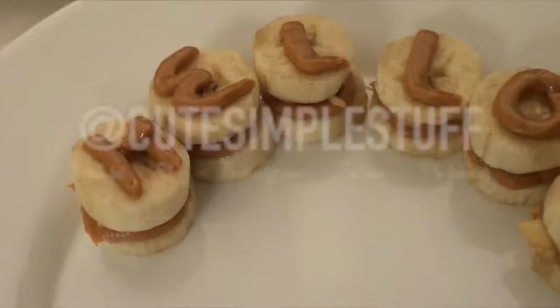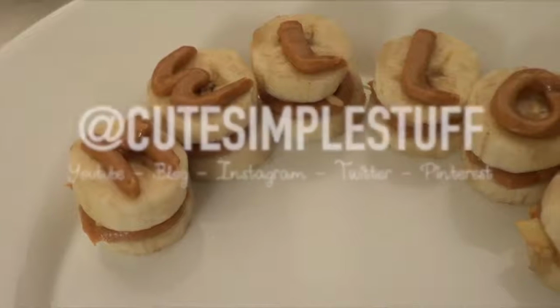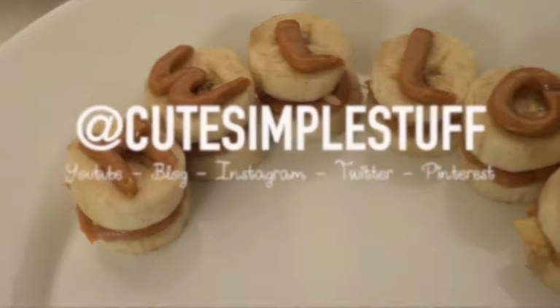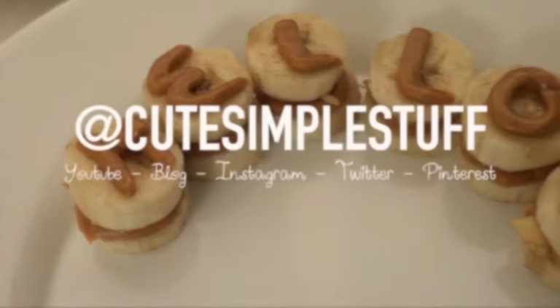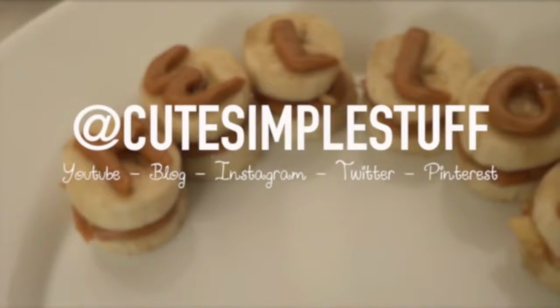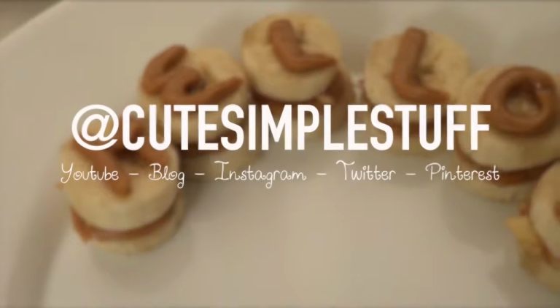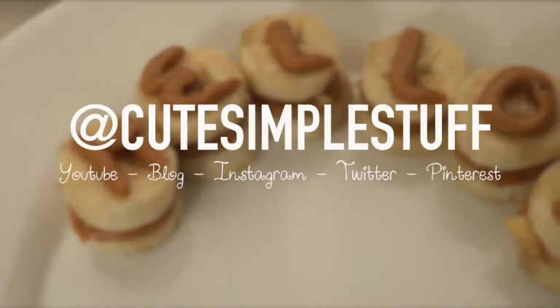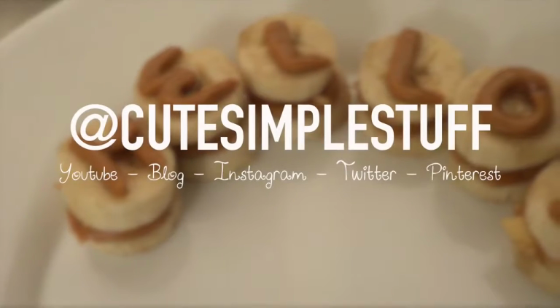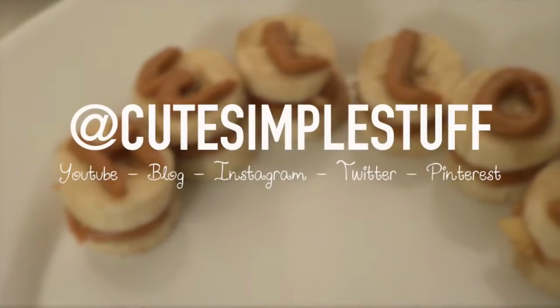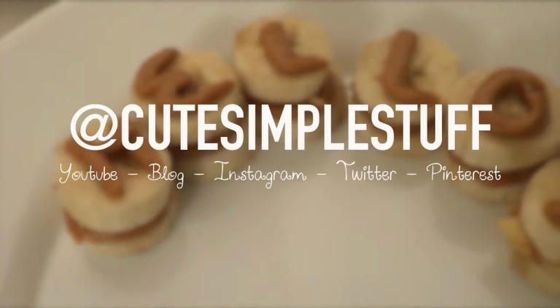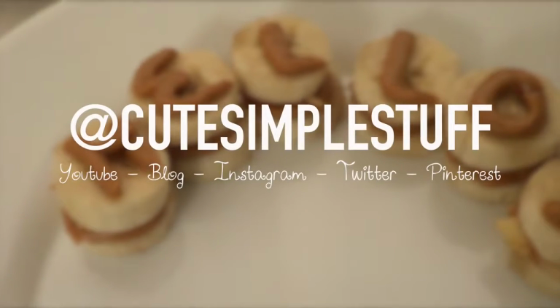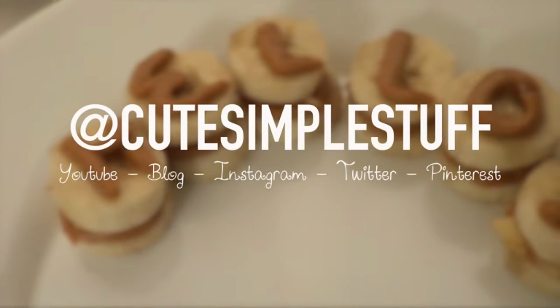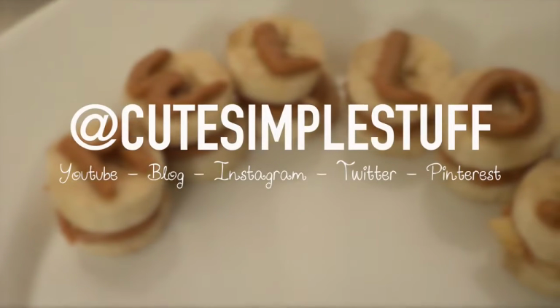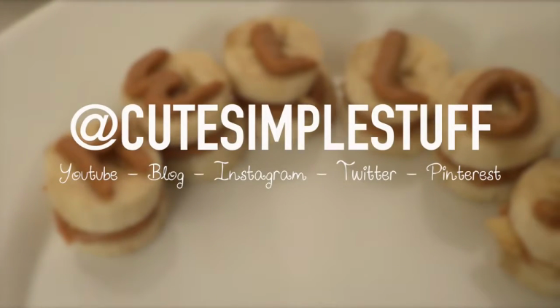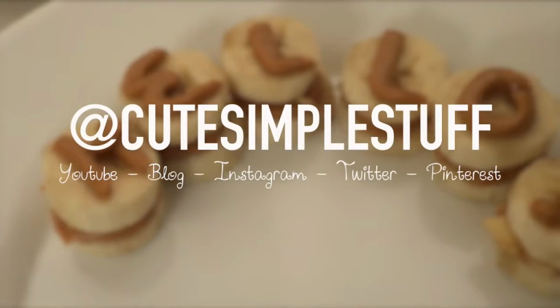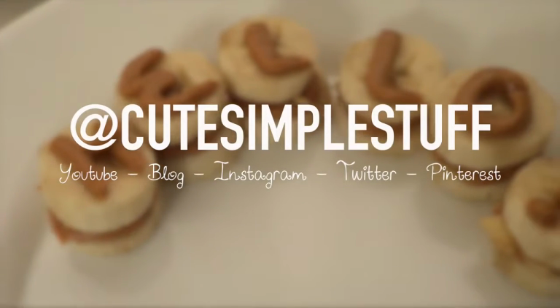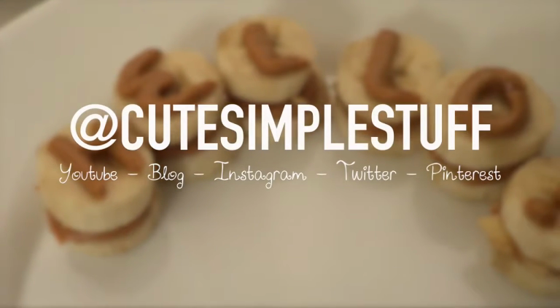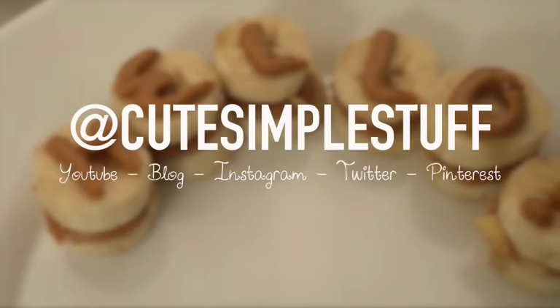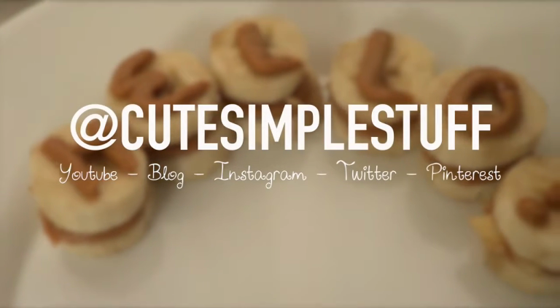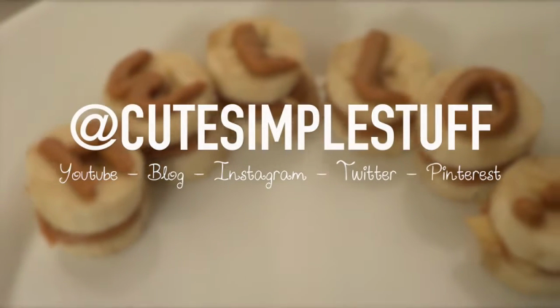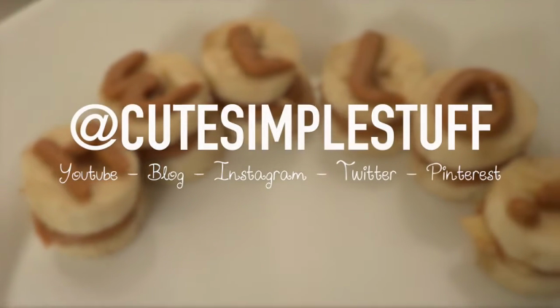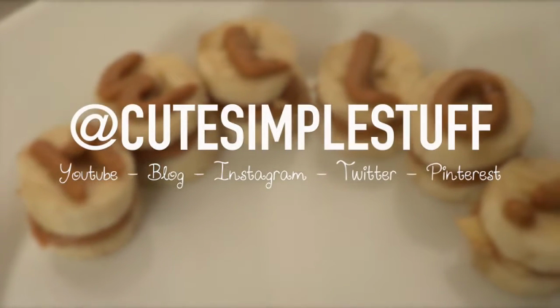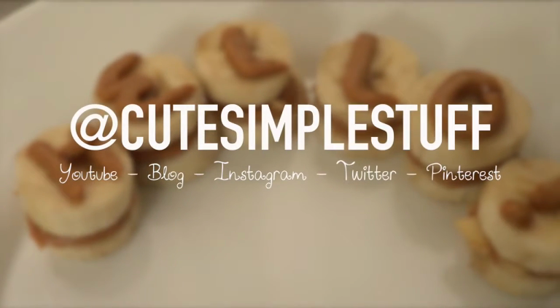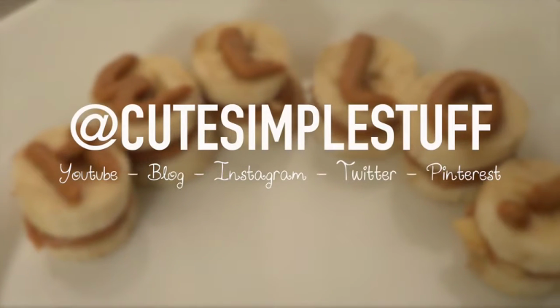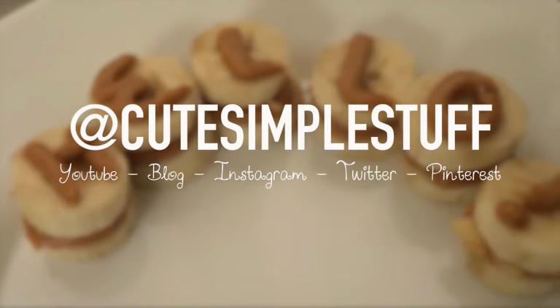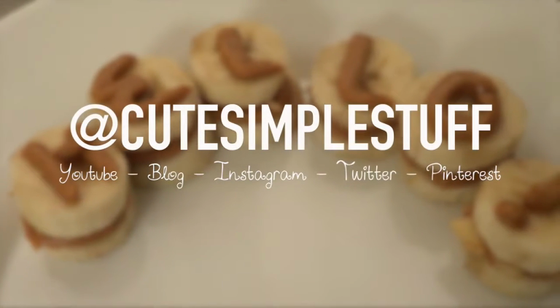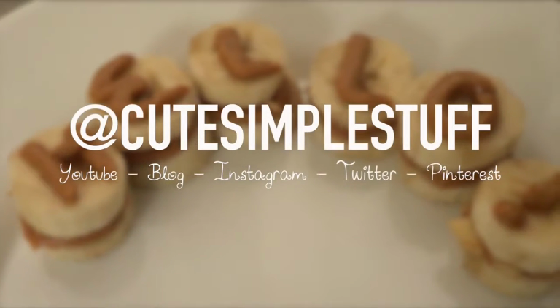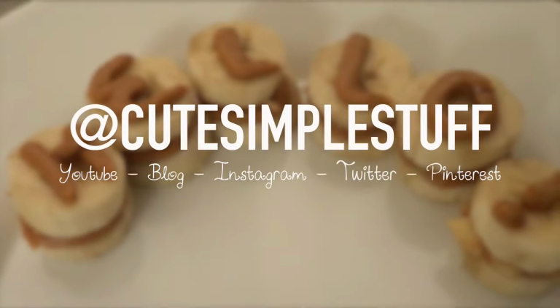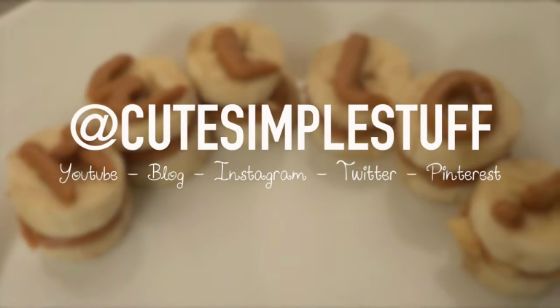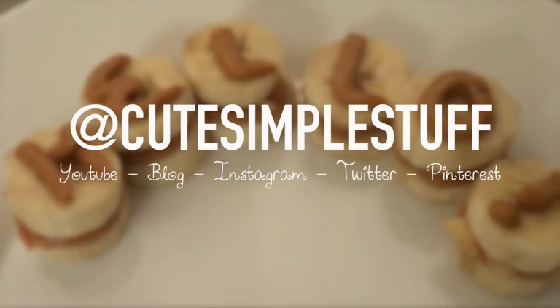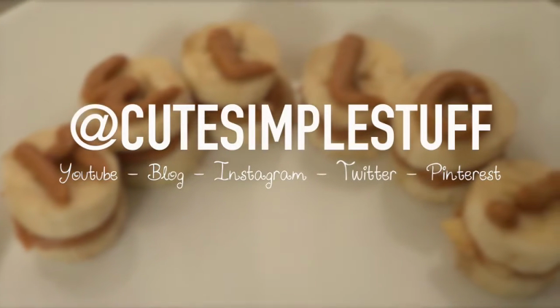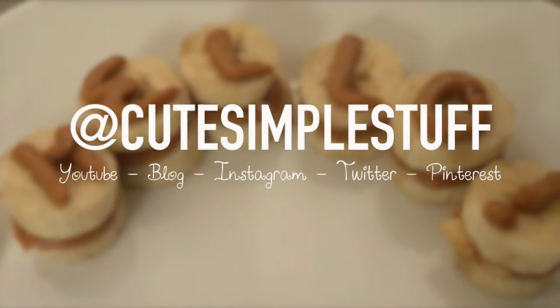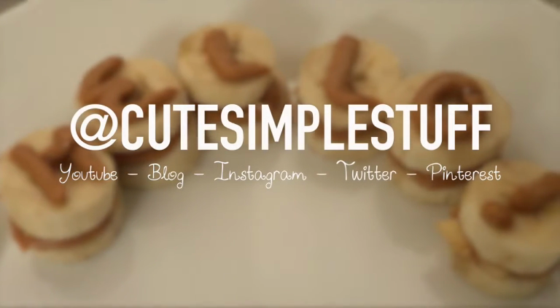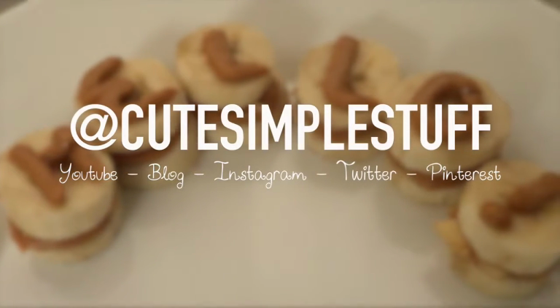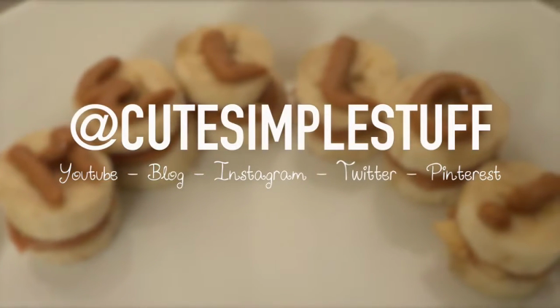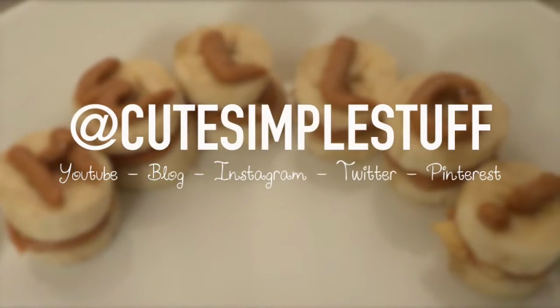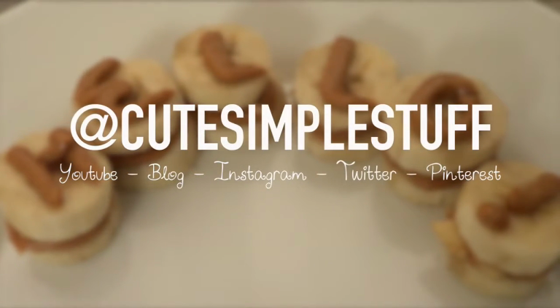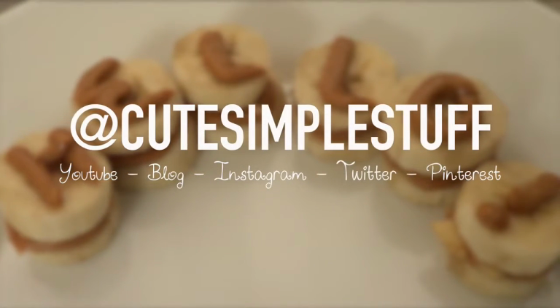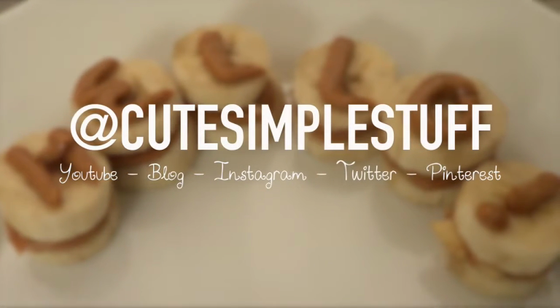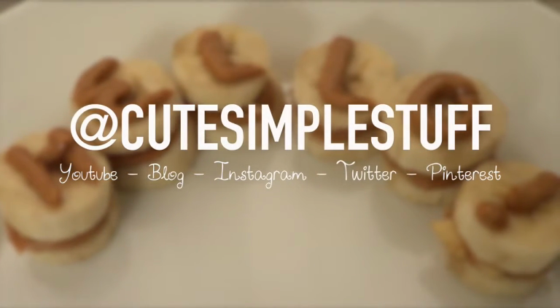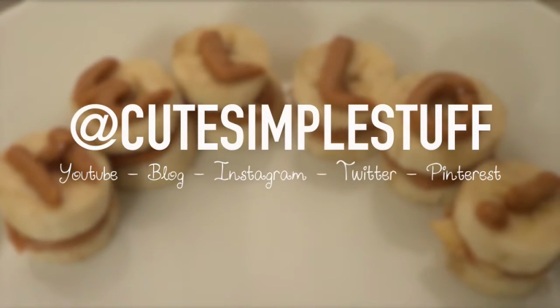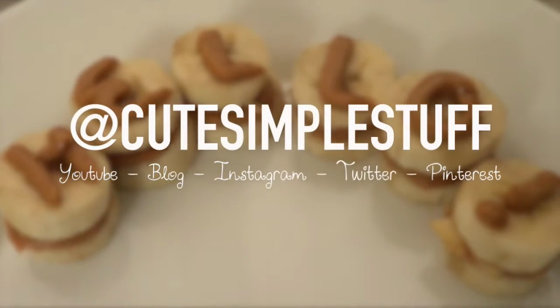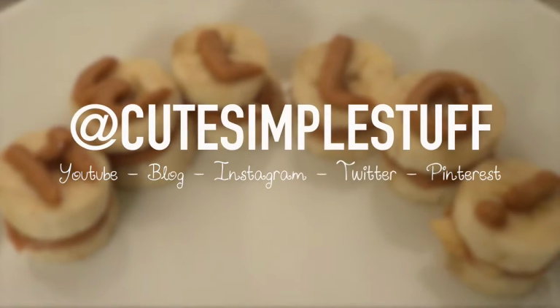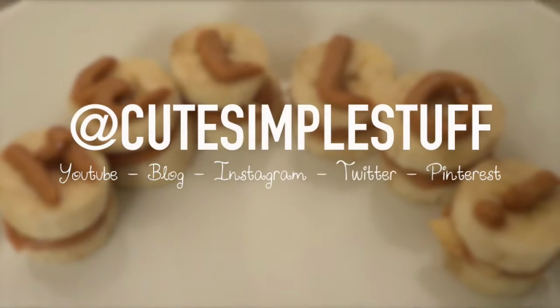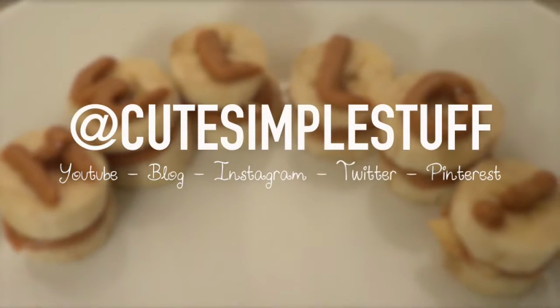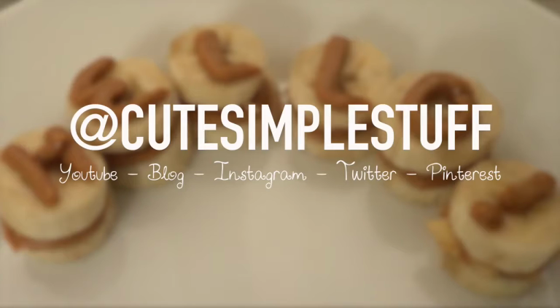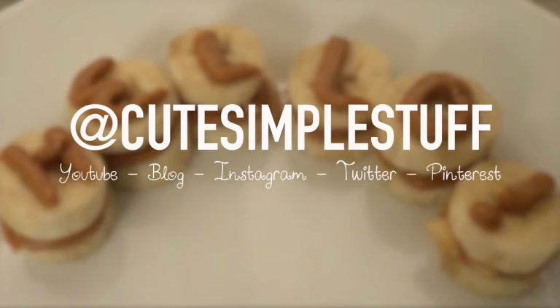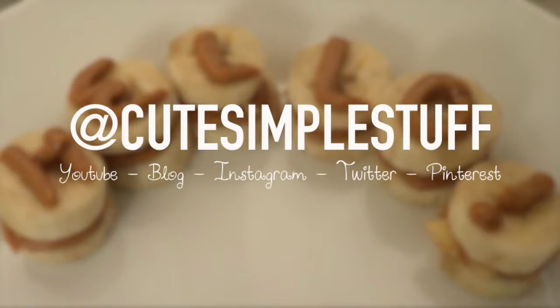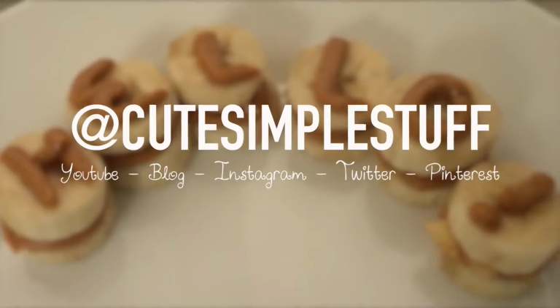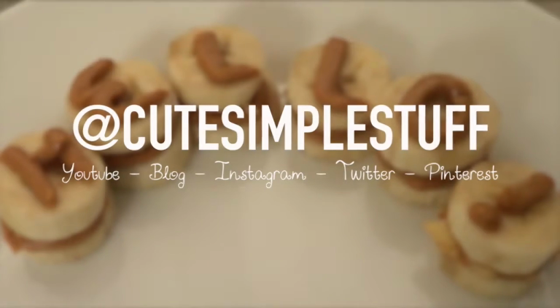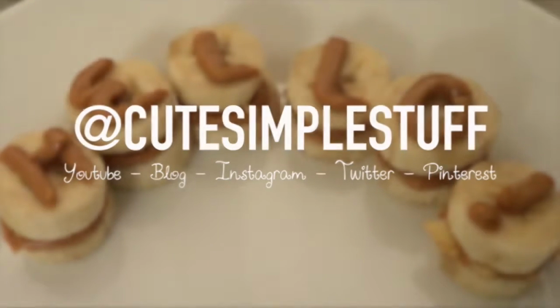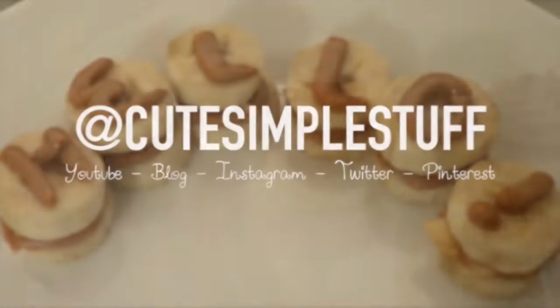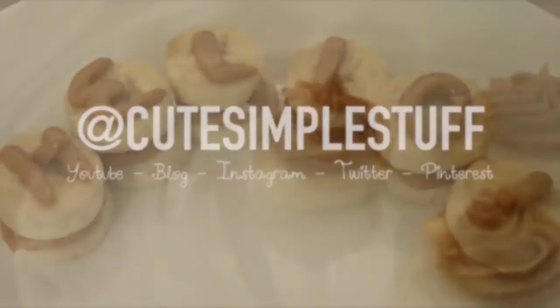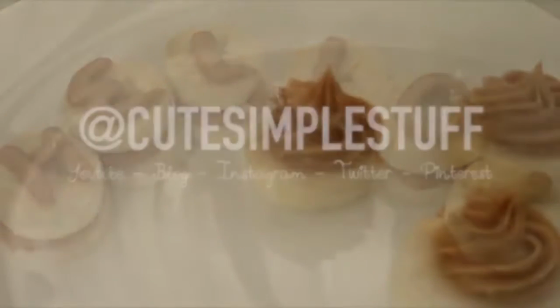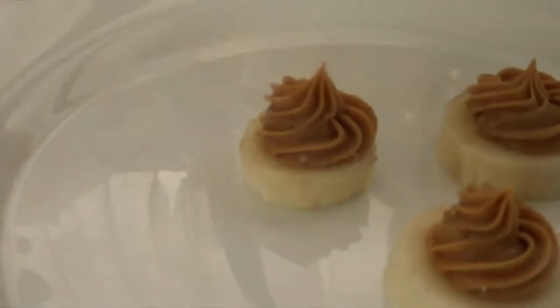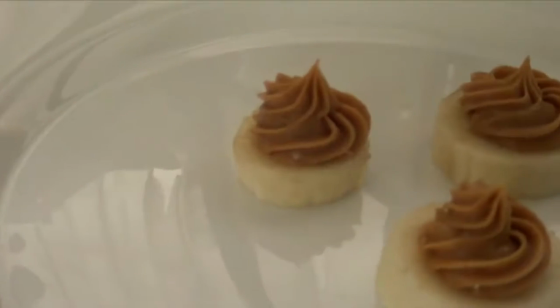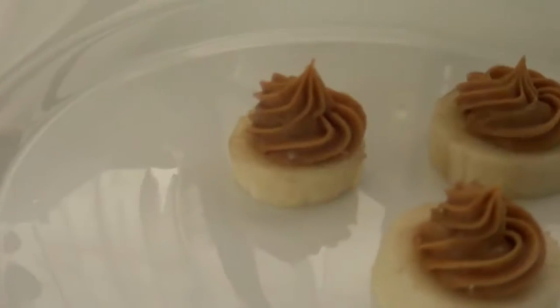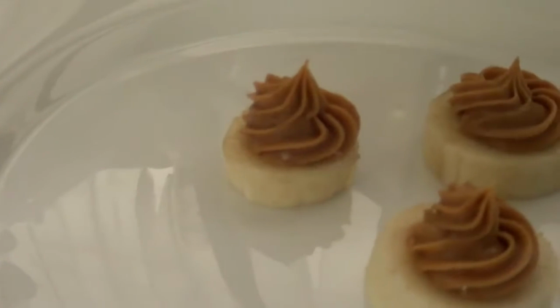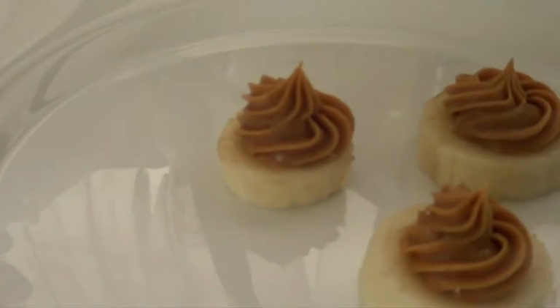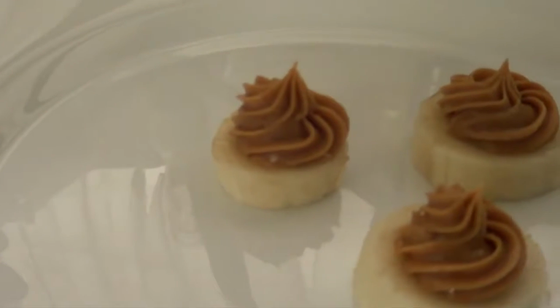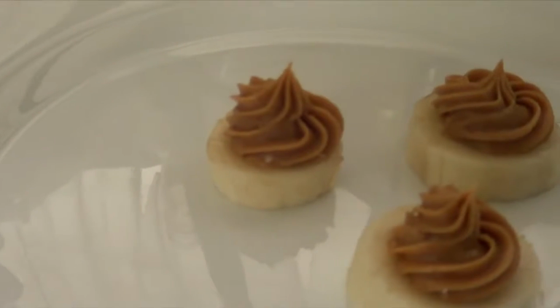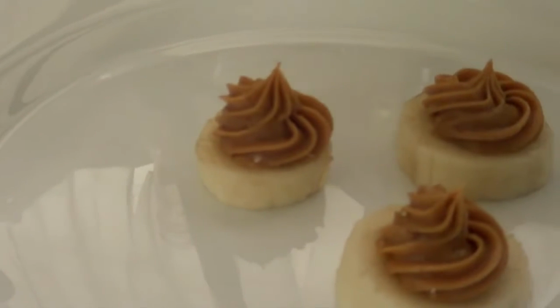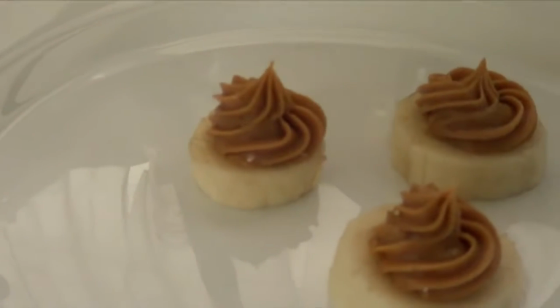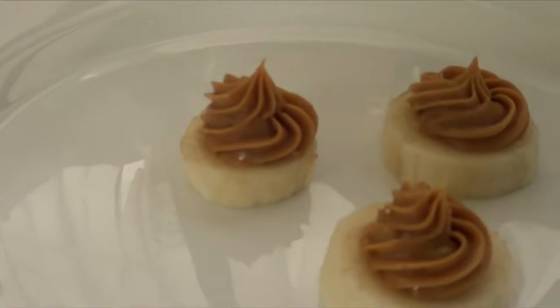Hey guys, it's Renee. Welcome to Zers for the Weekend. Today is no baking goods. Today I wanted to share this snacky type idea.